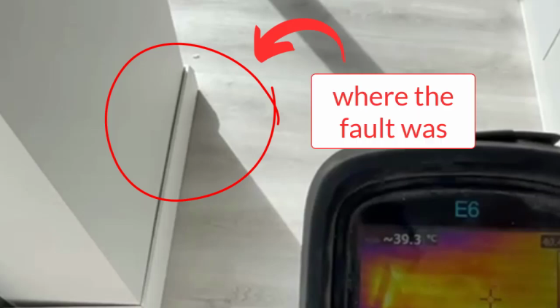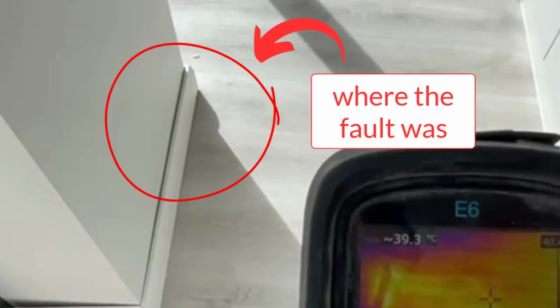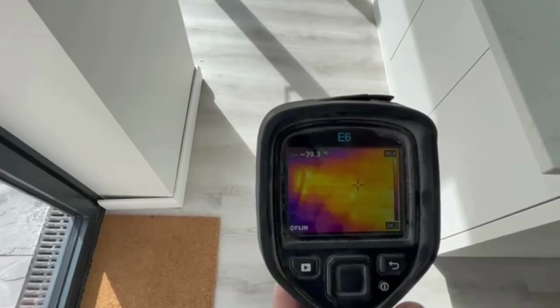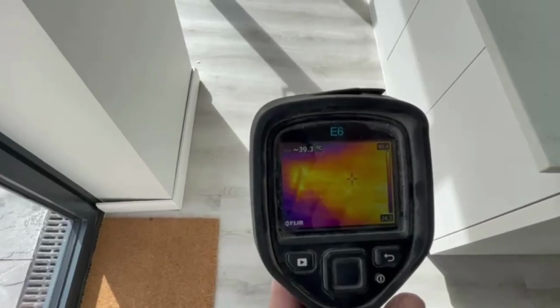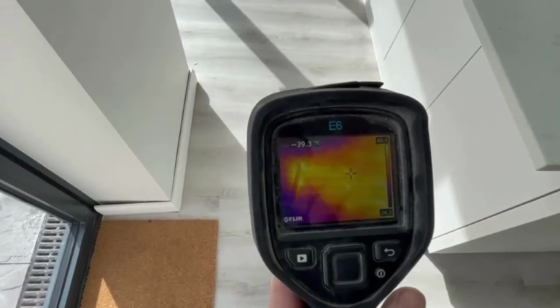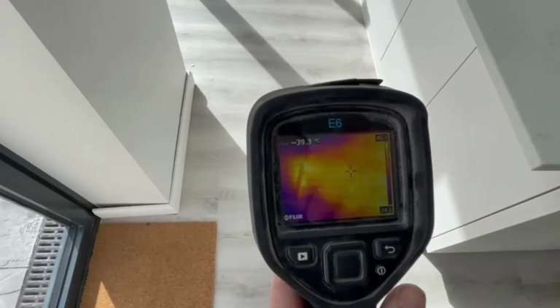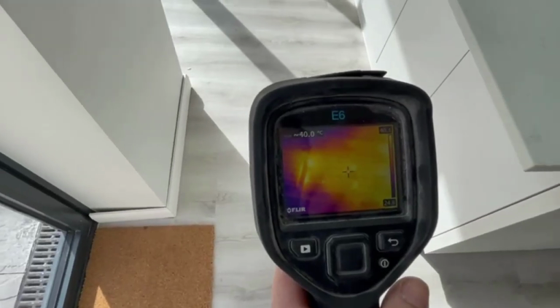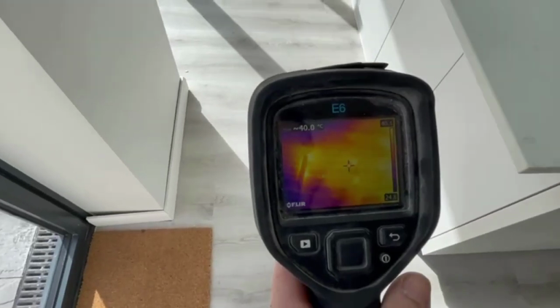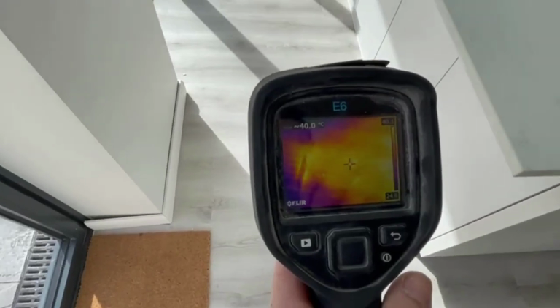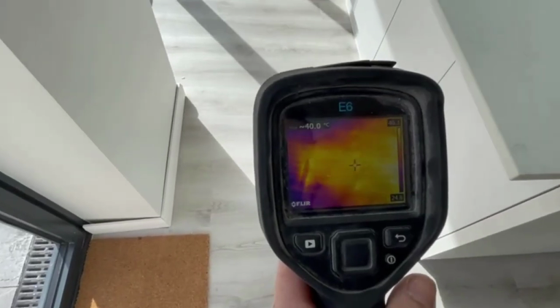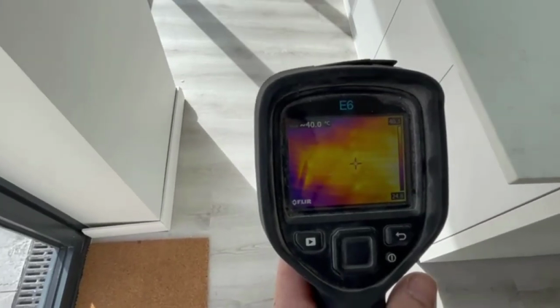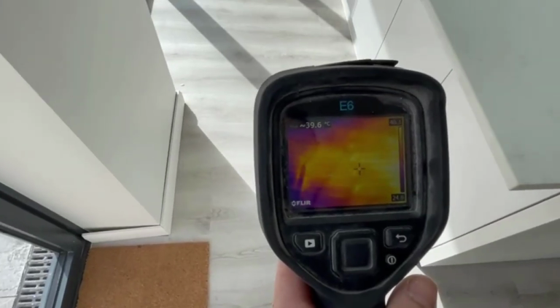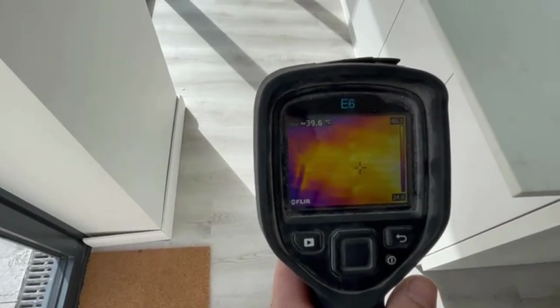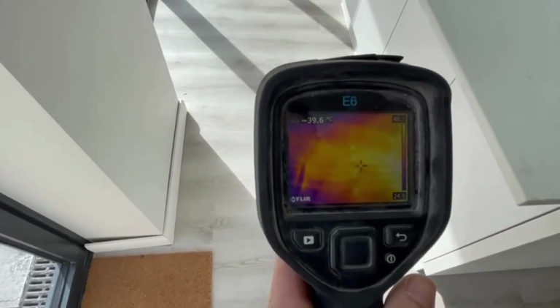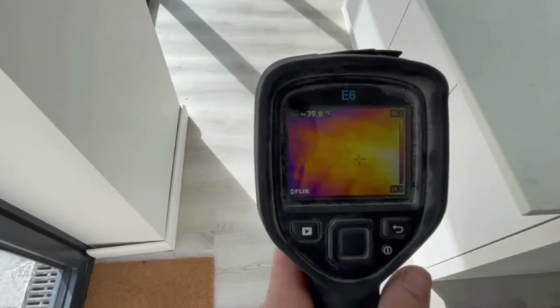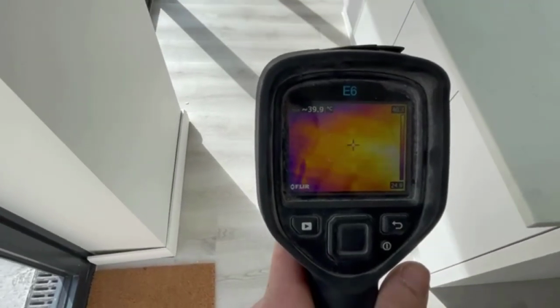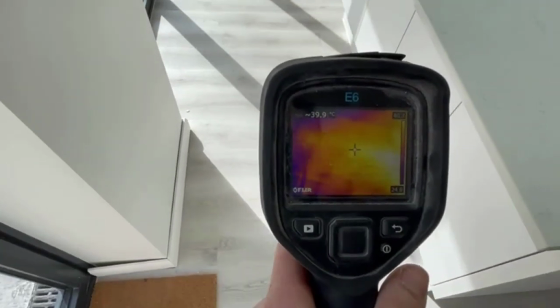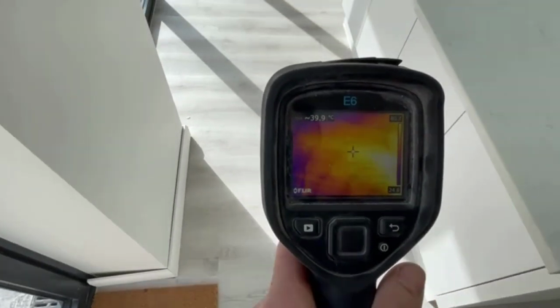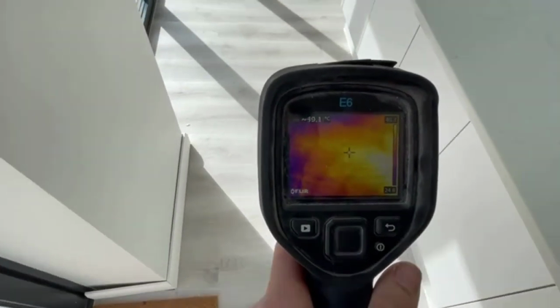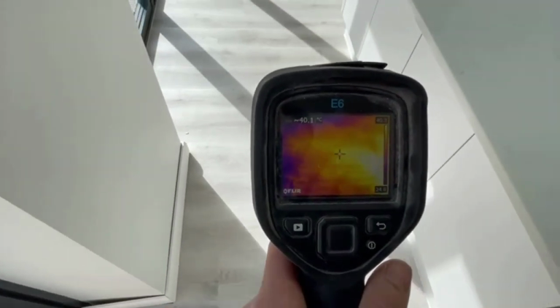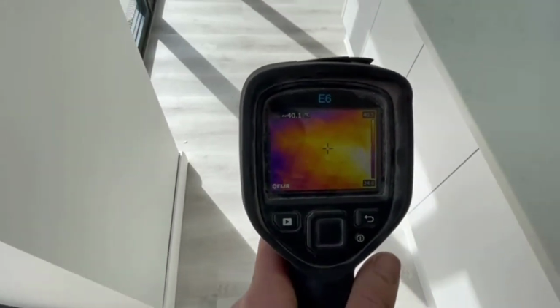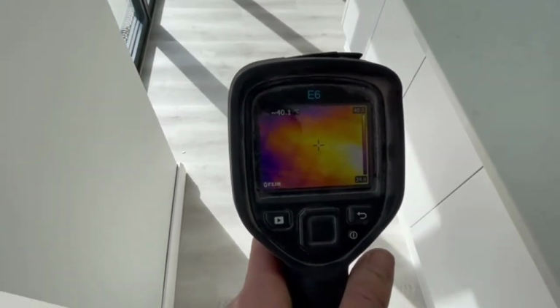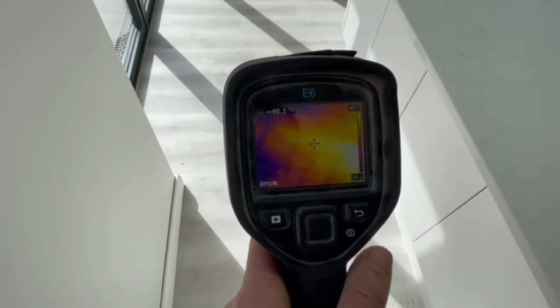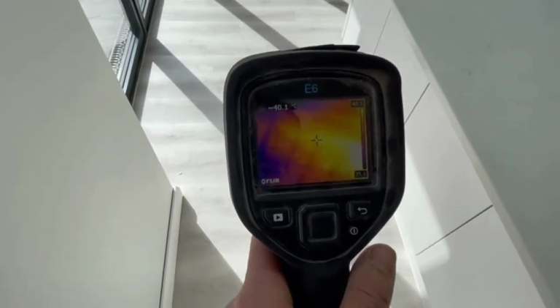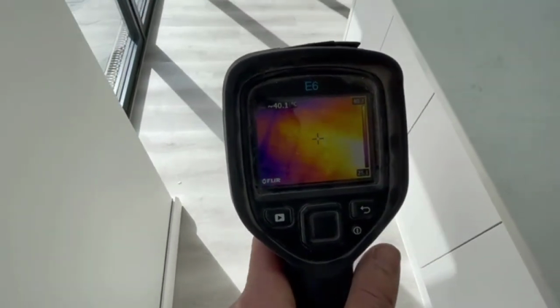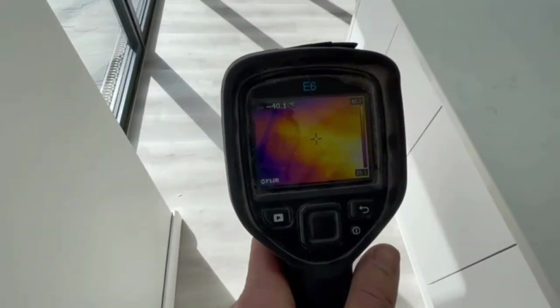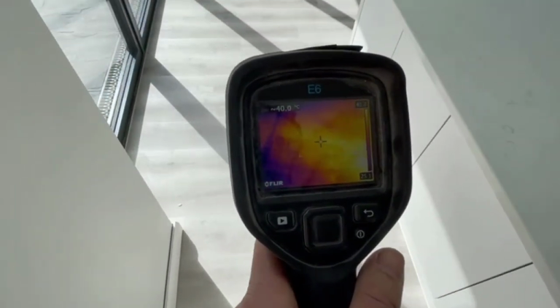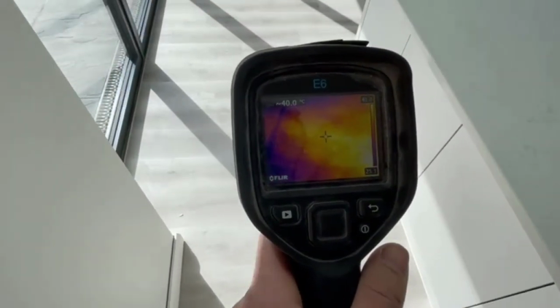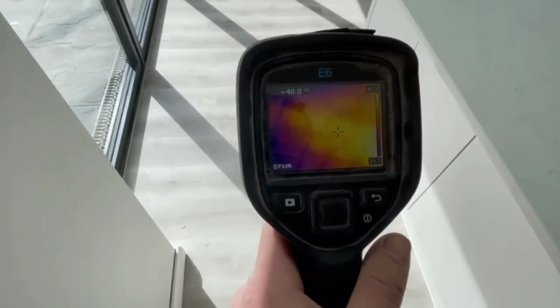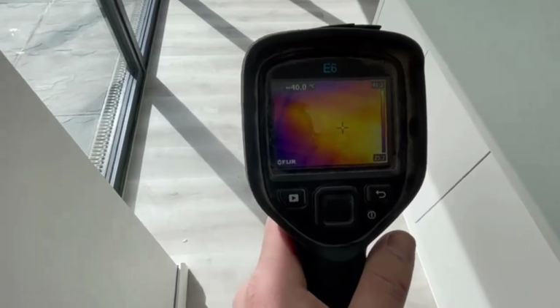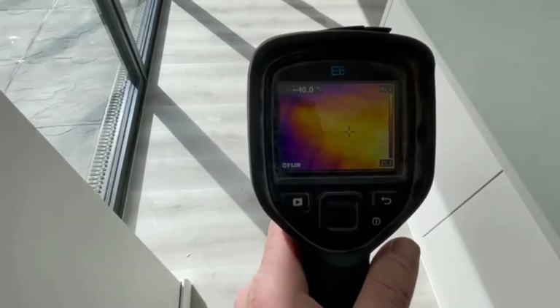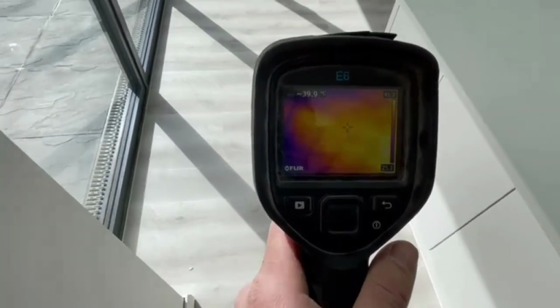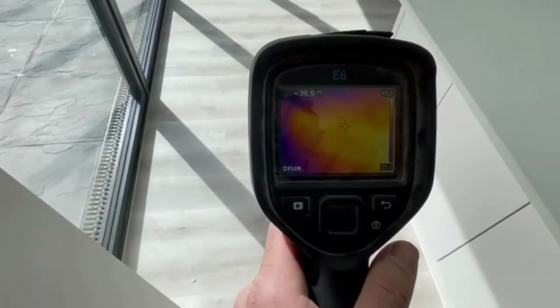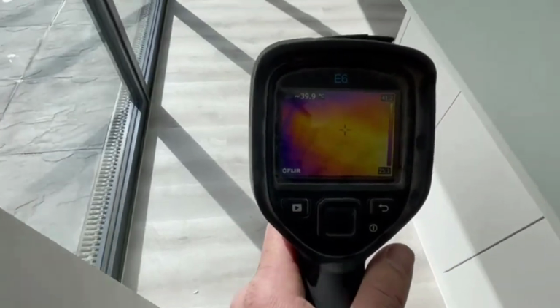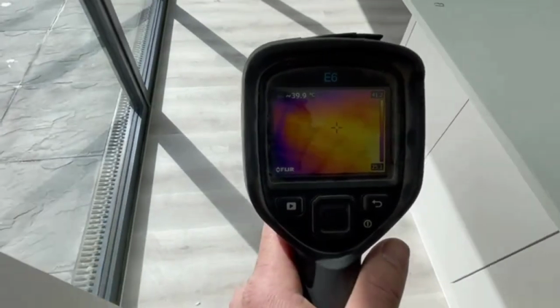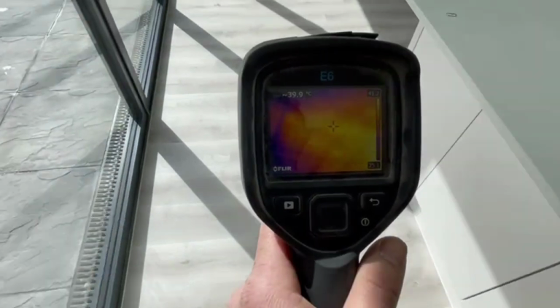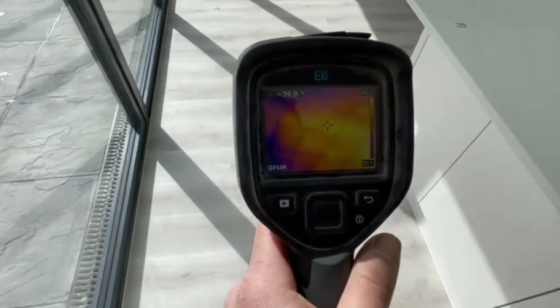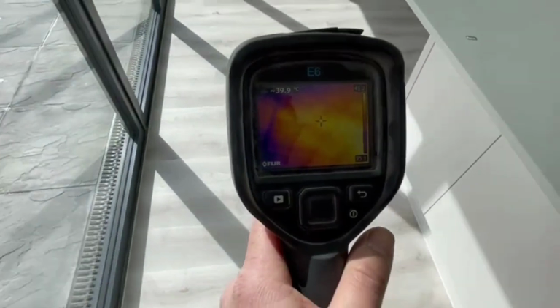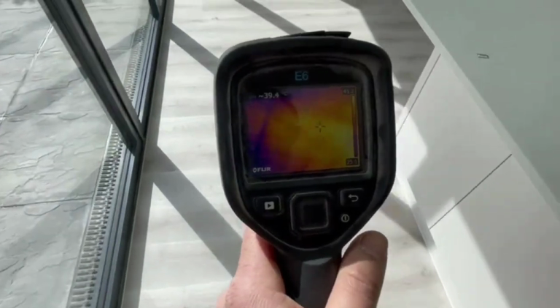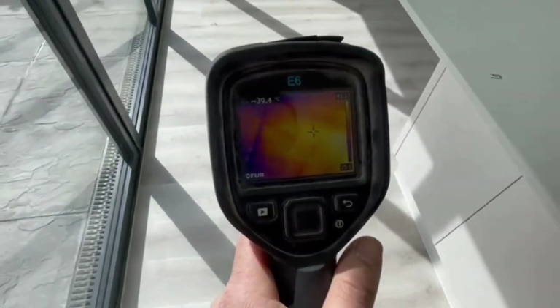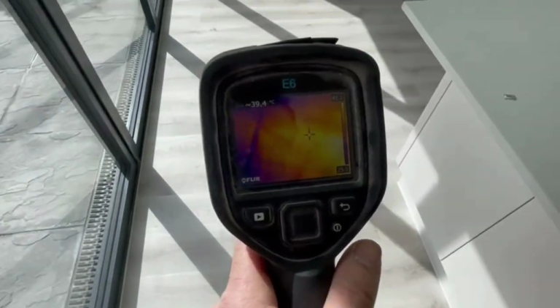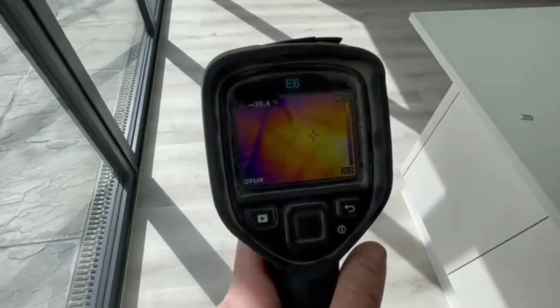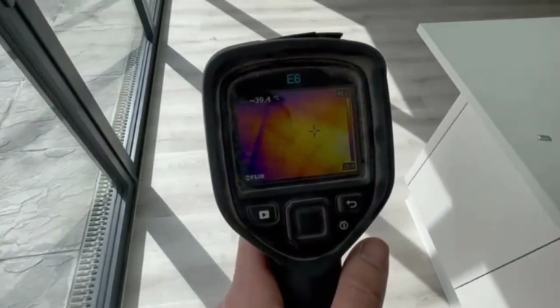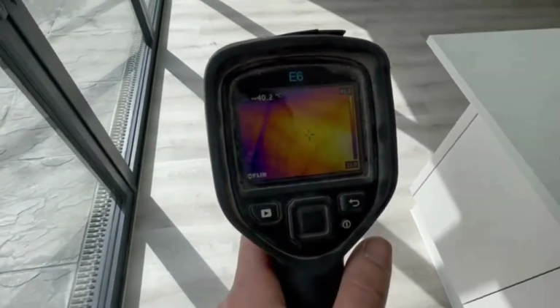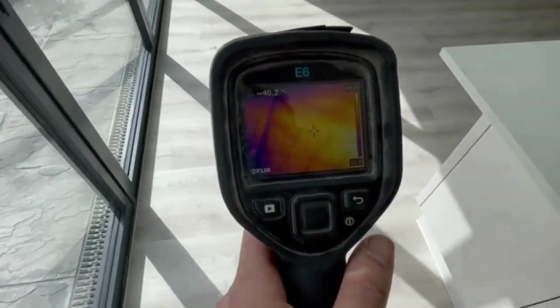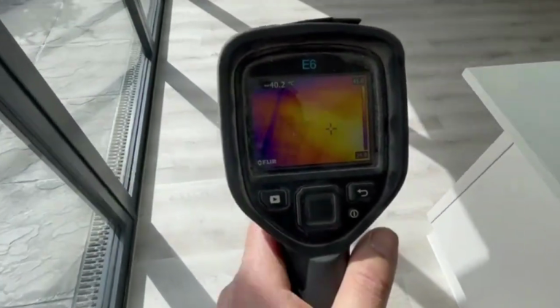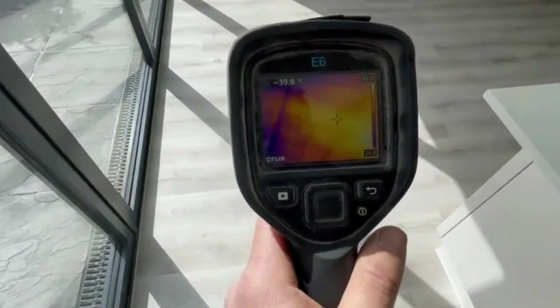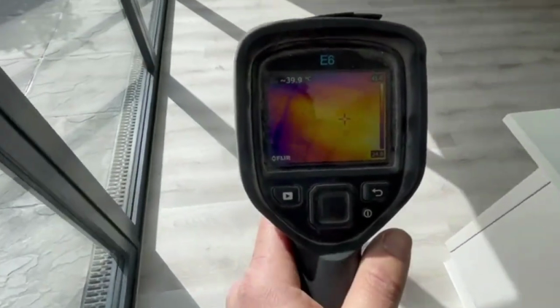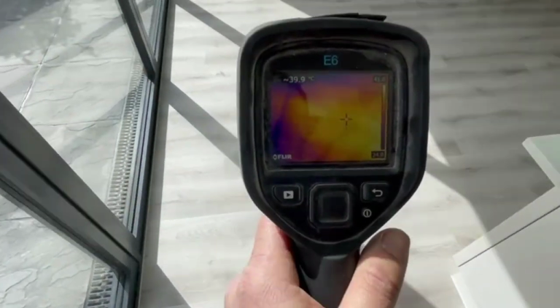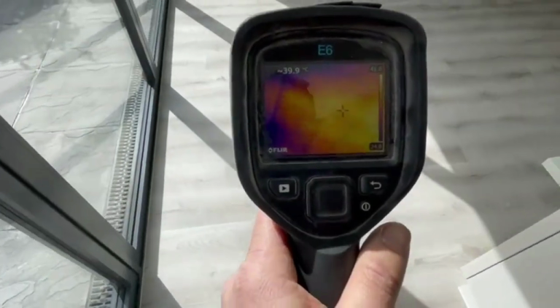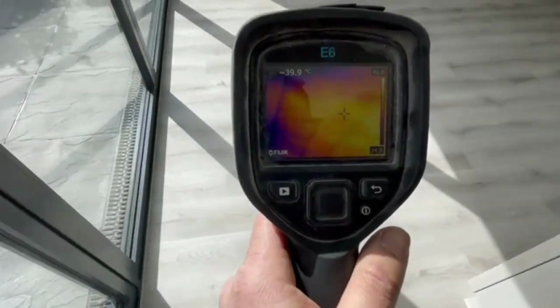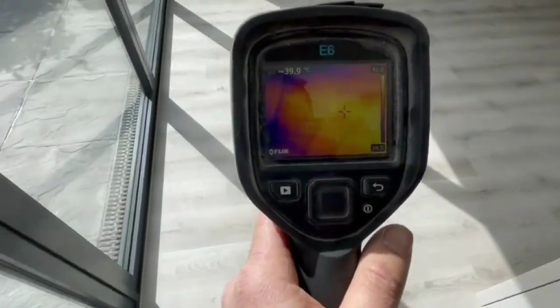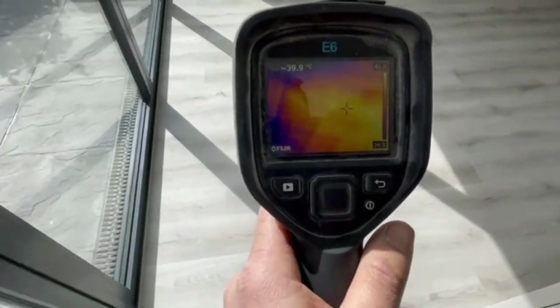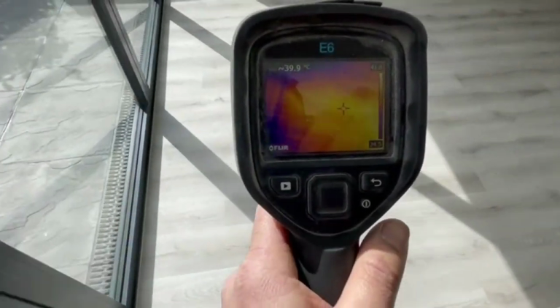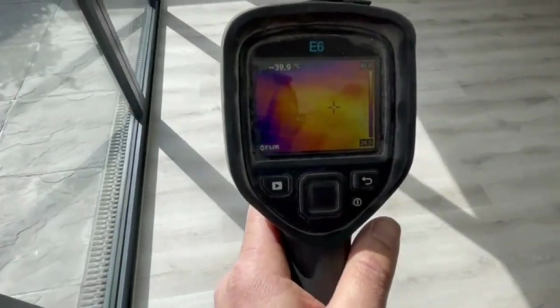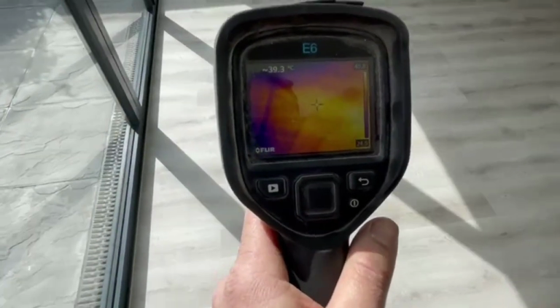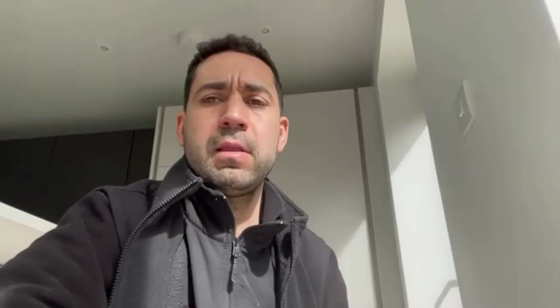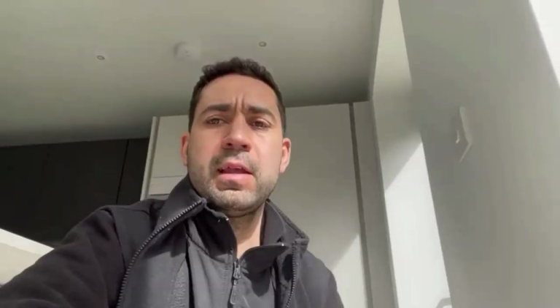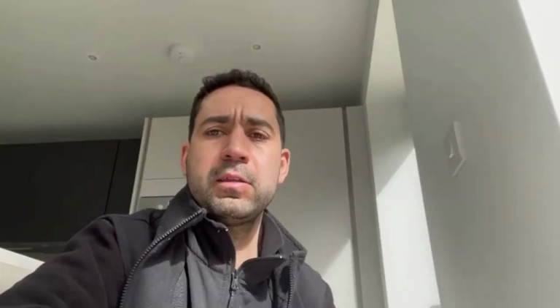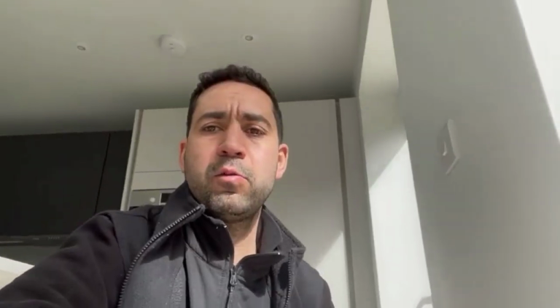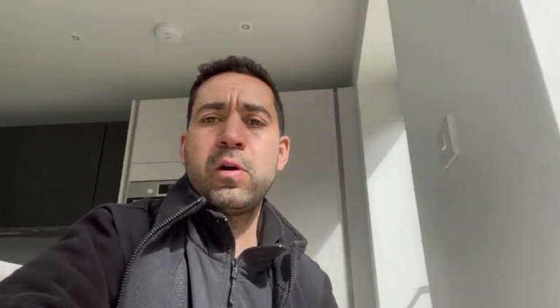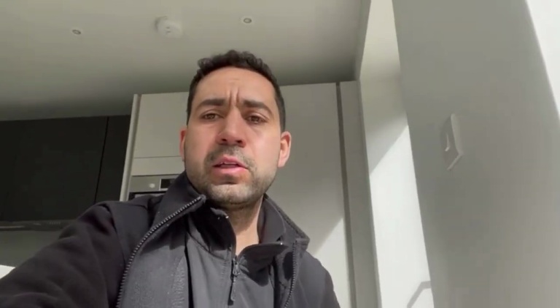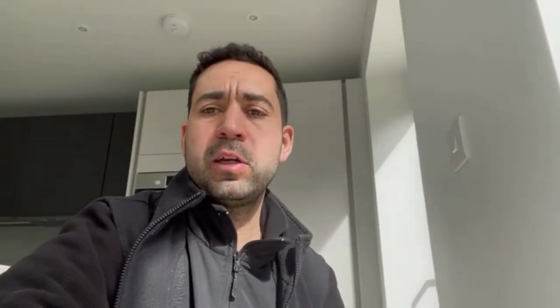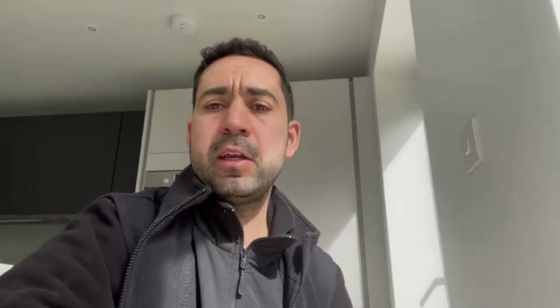Another underfloor heating been repaired, and all the floor is working. Thanks for watching.